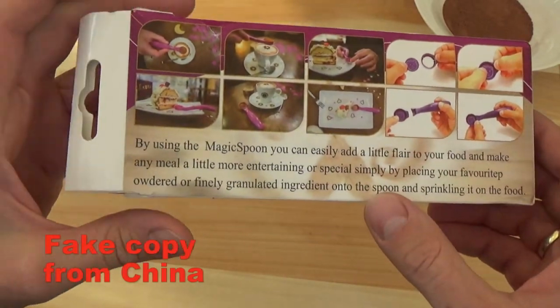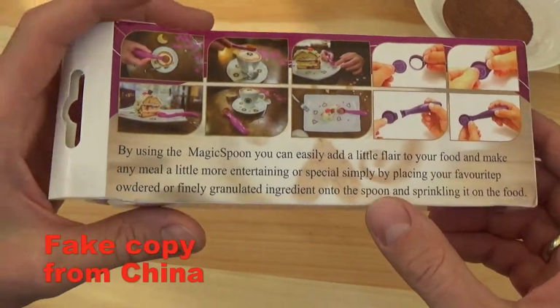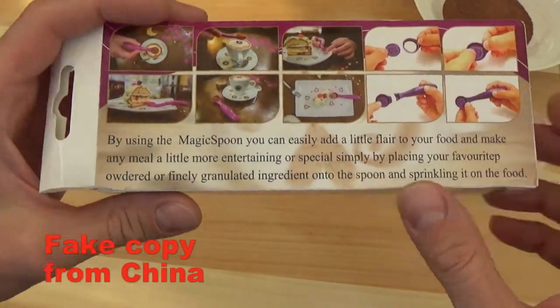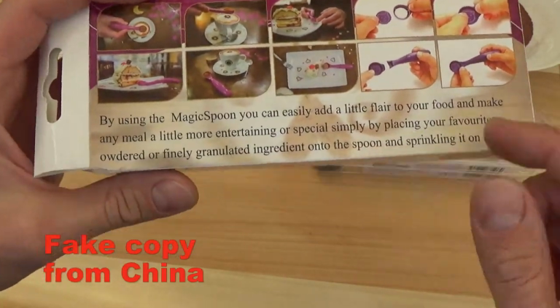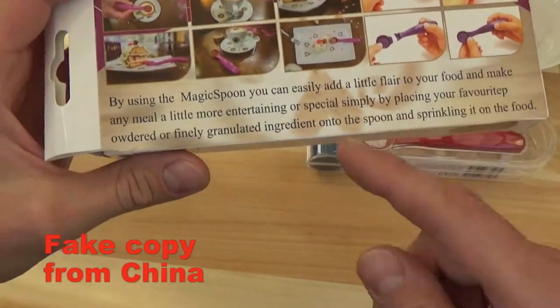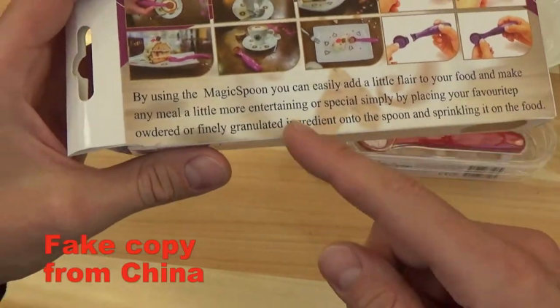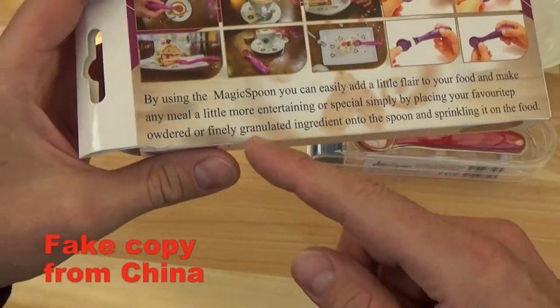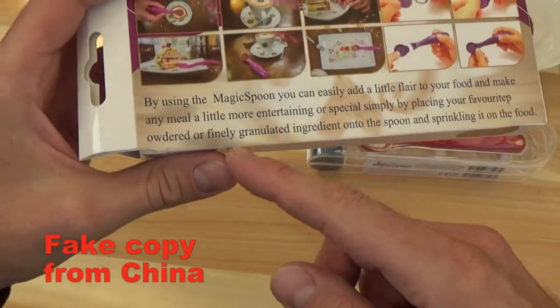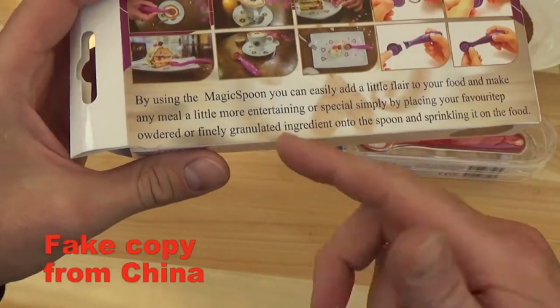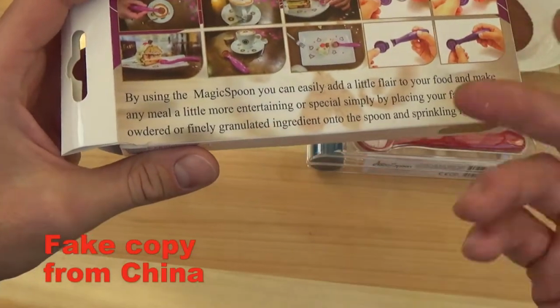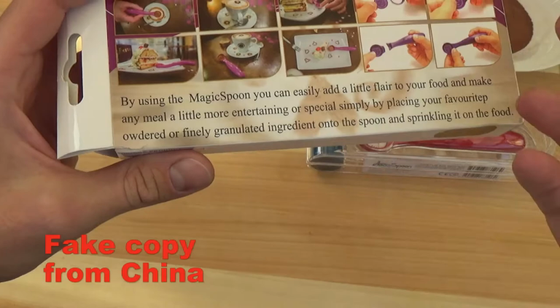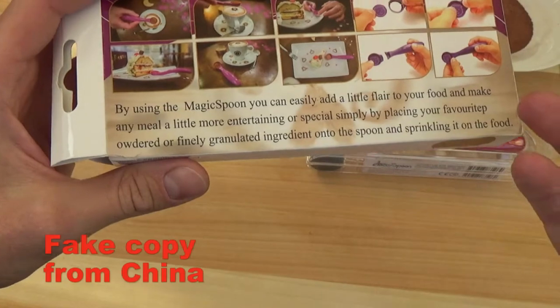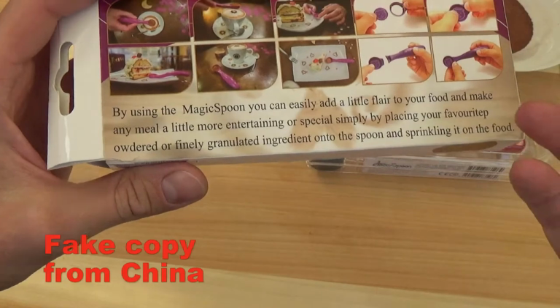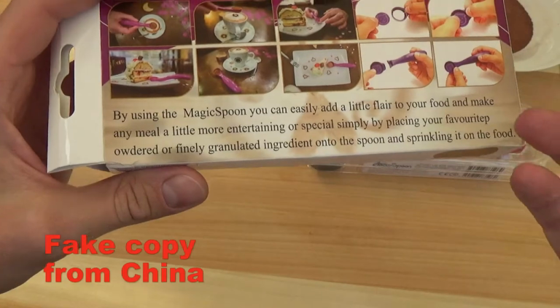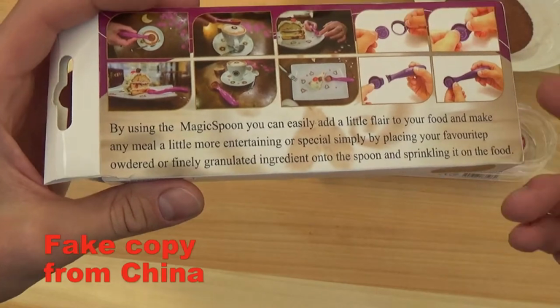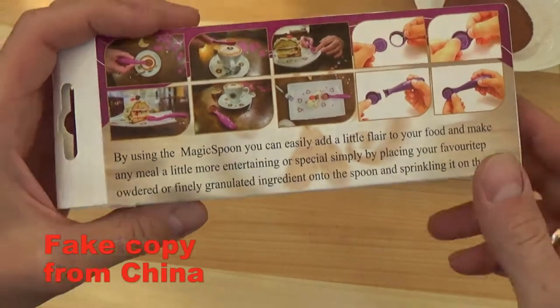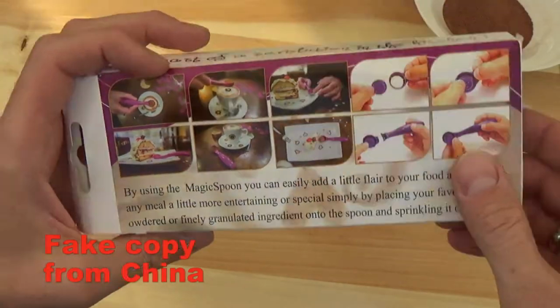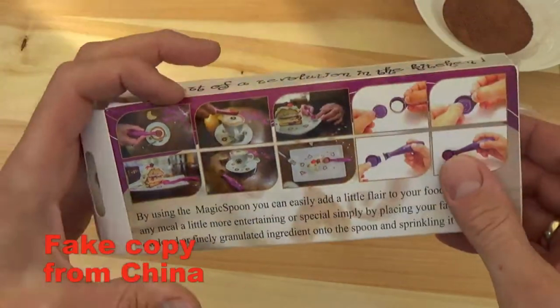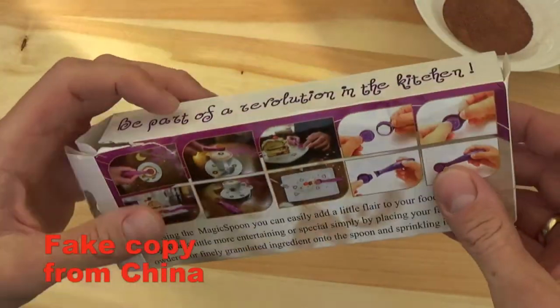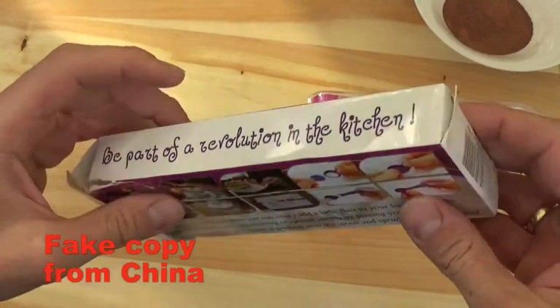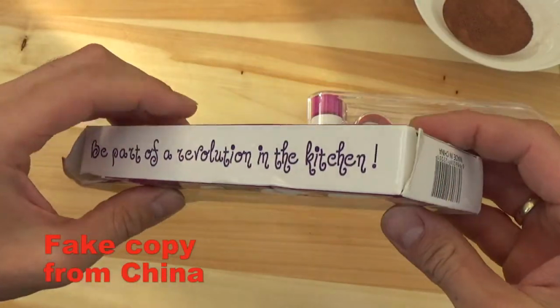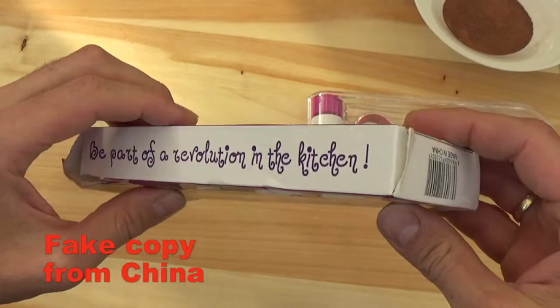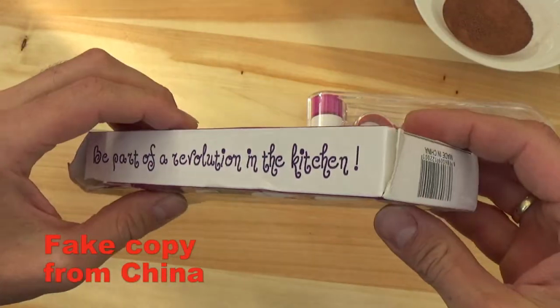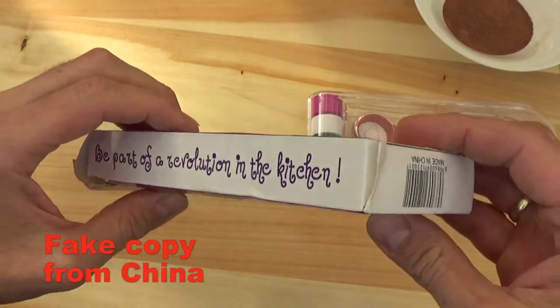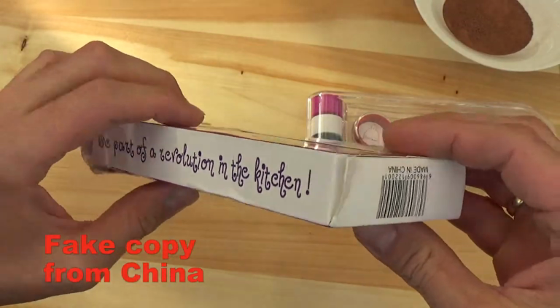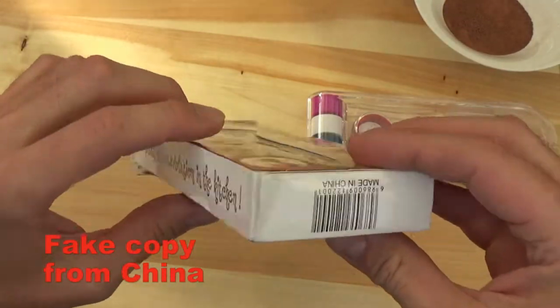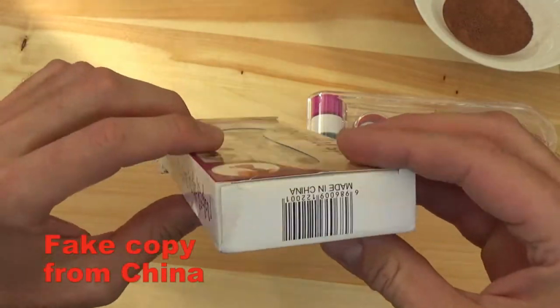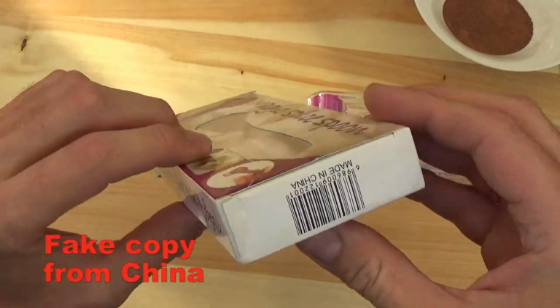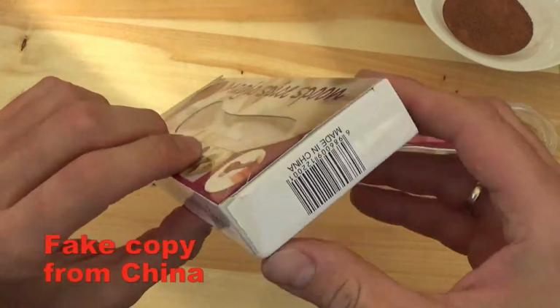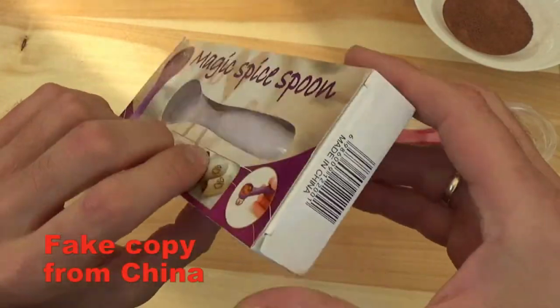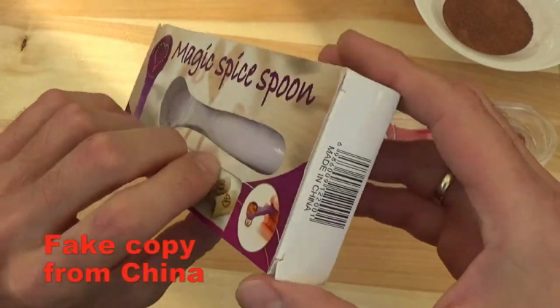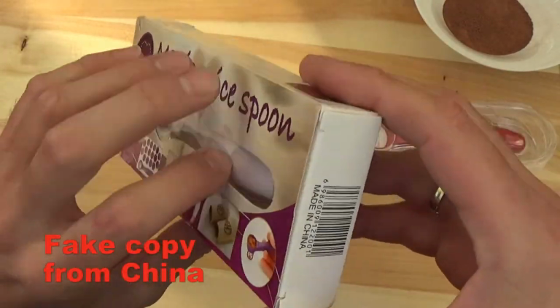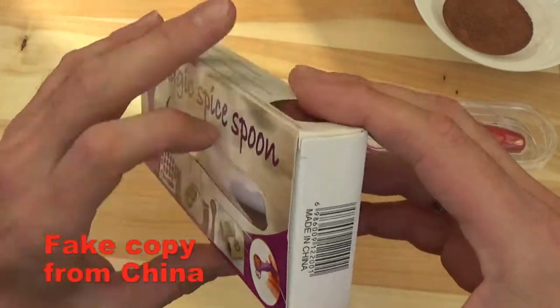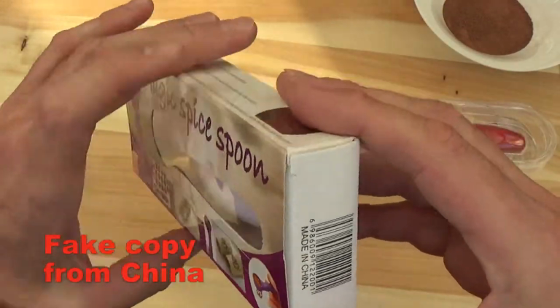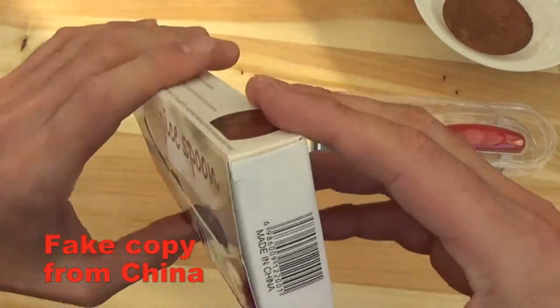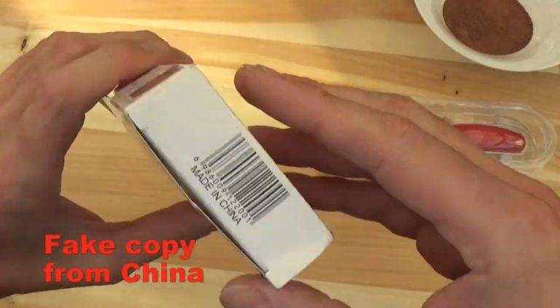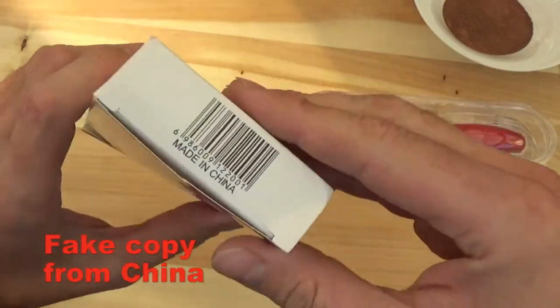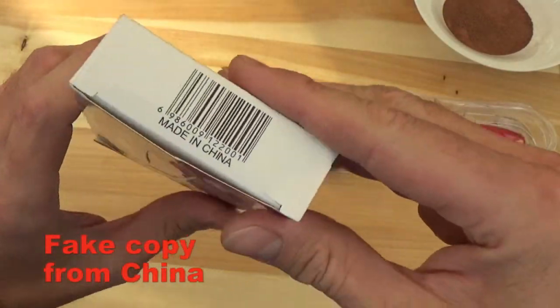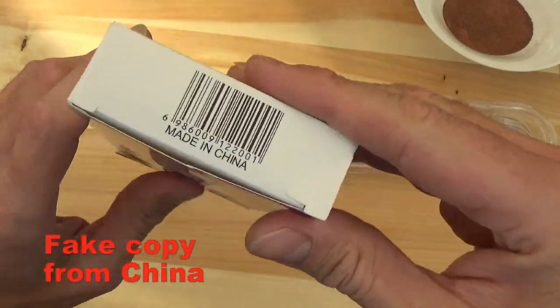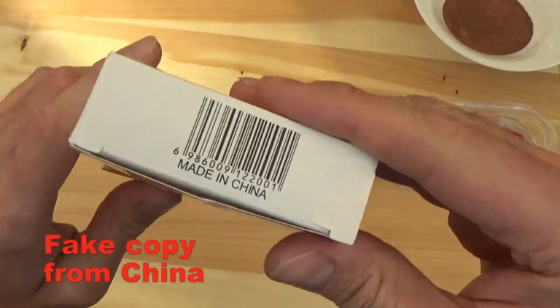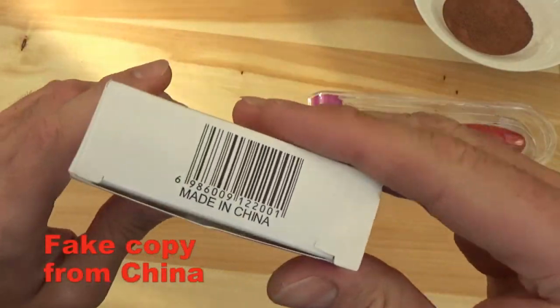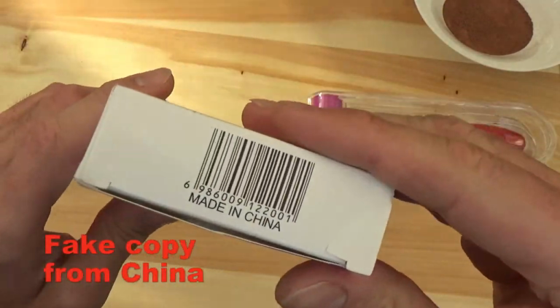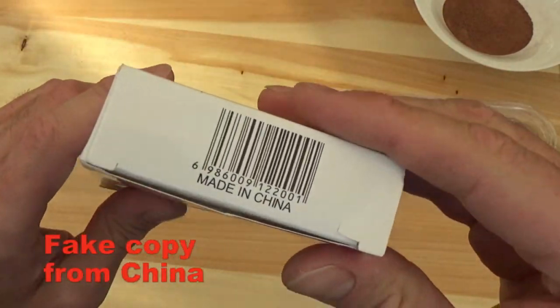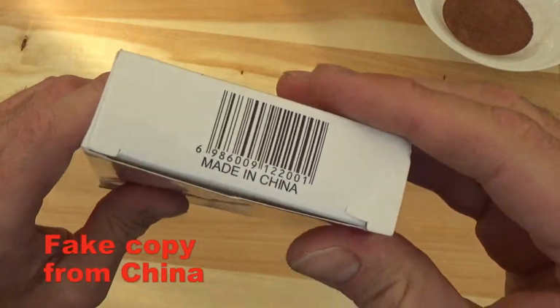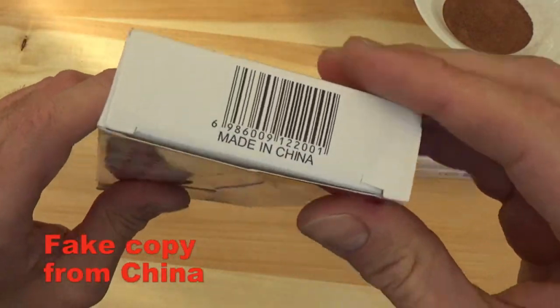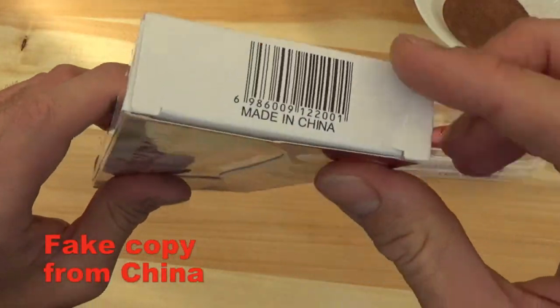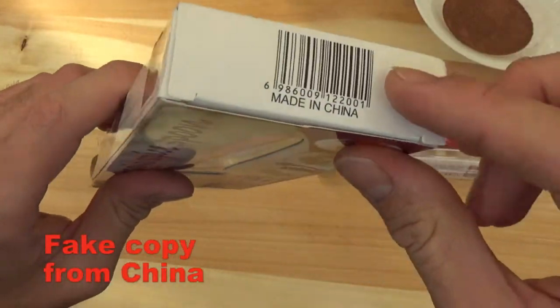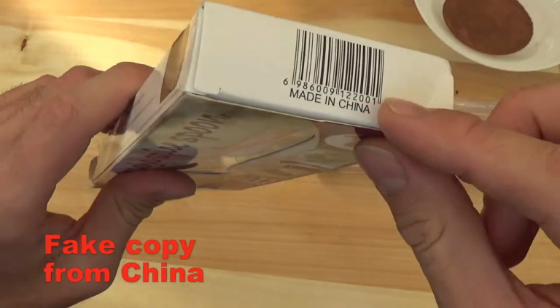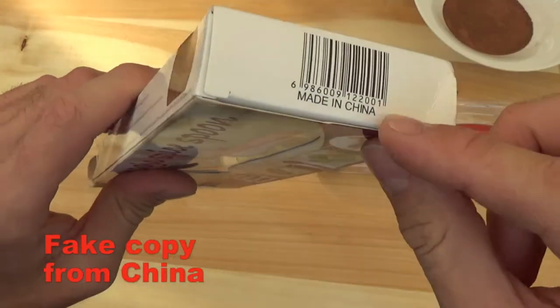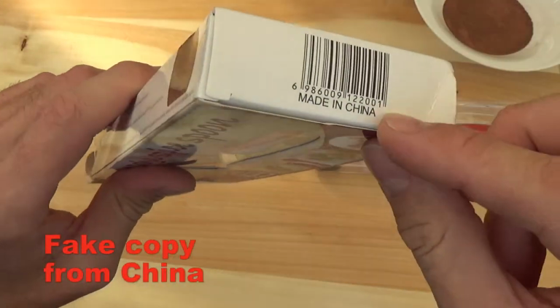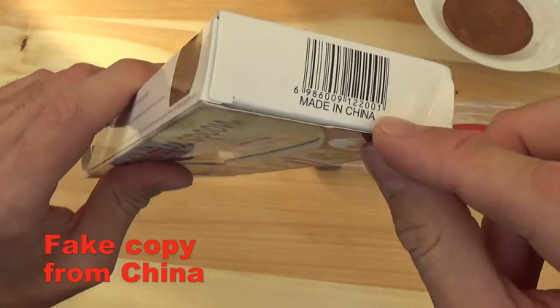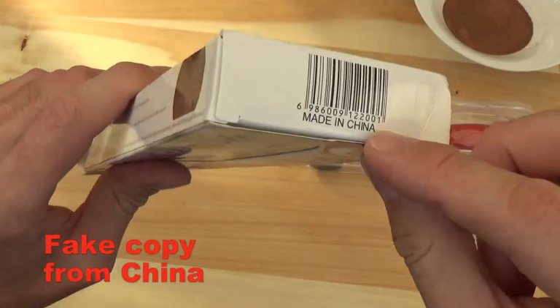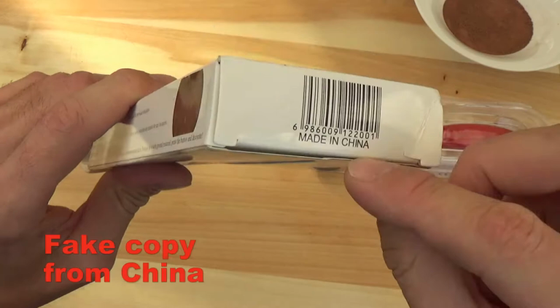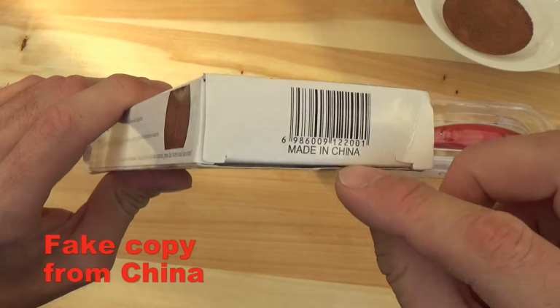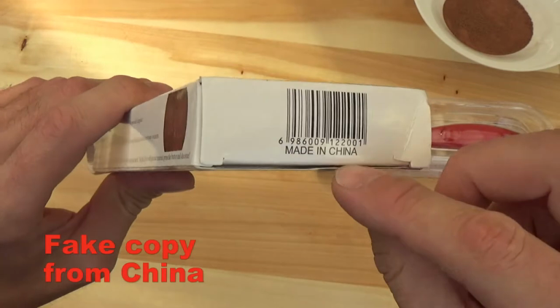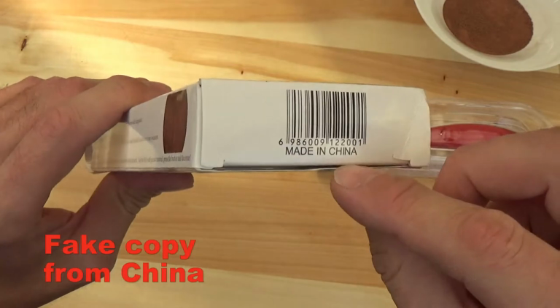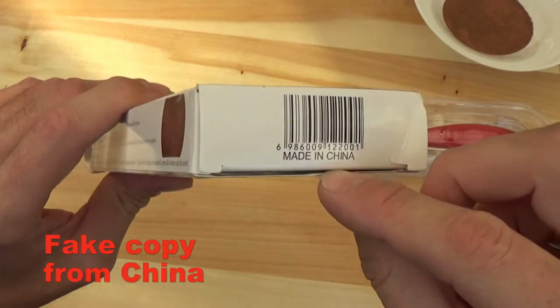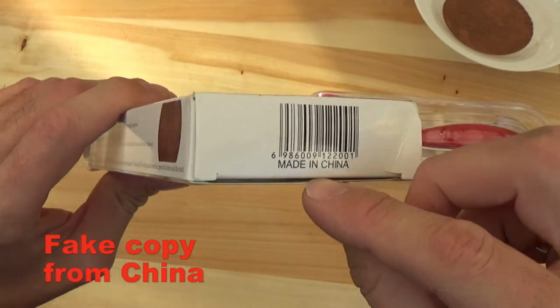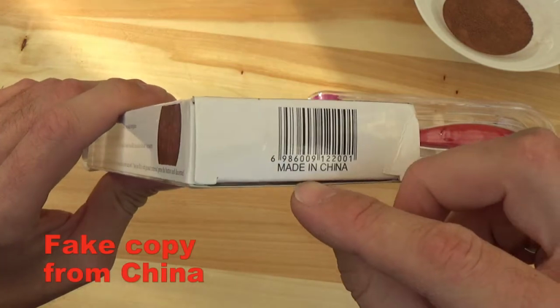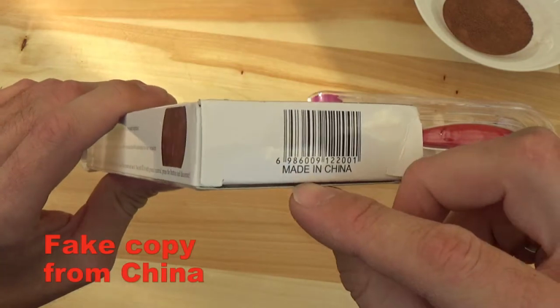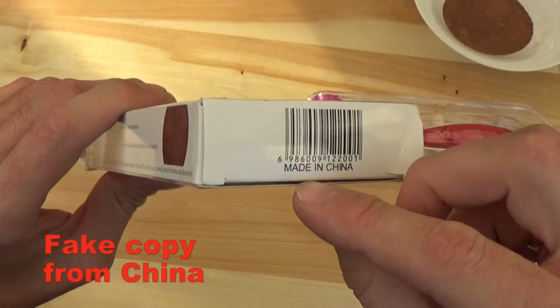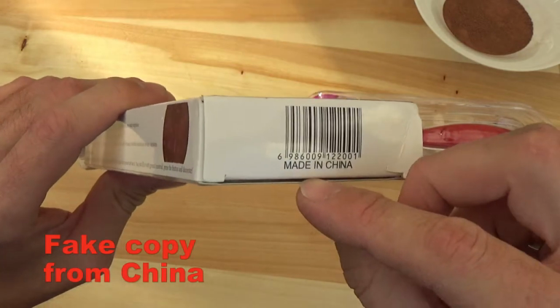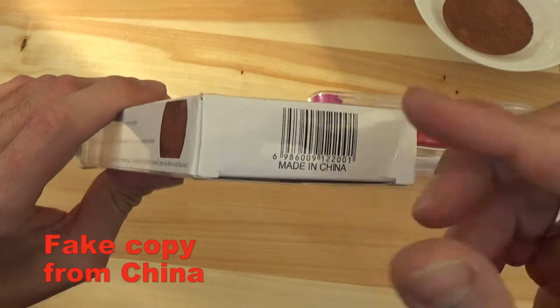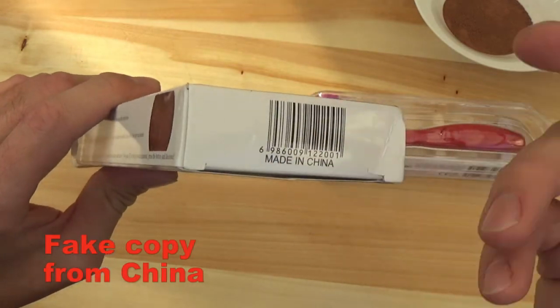They also copied the text. This product doesn't have a manufacturer; it is only written that it's made in China.